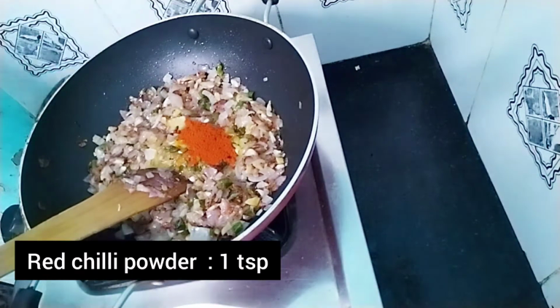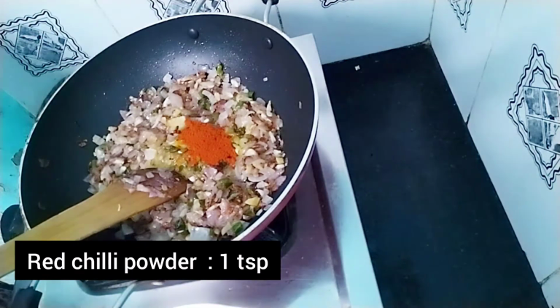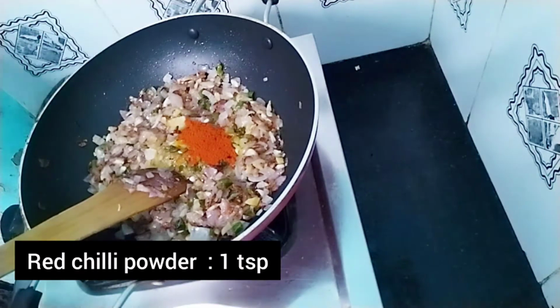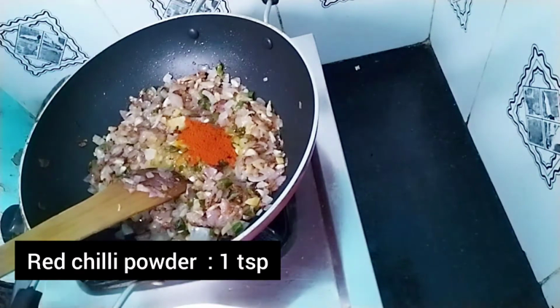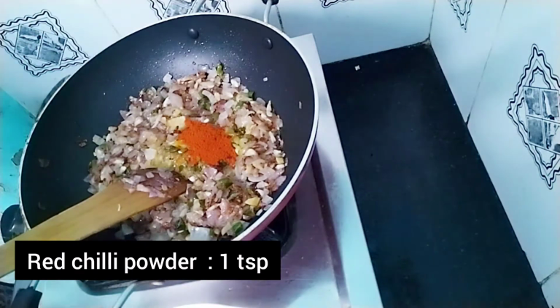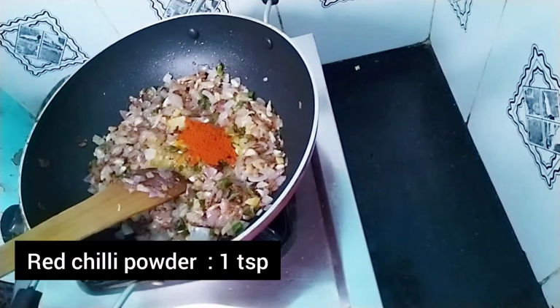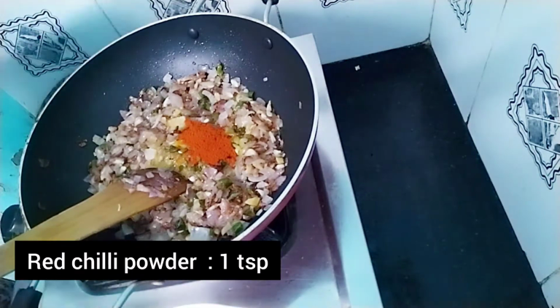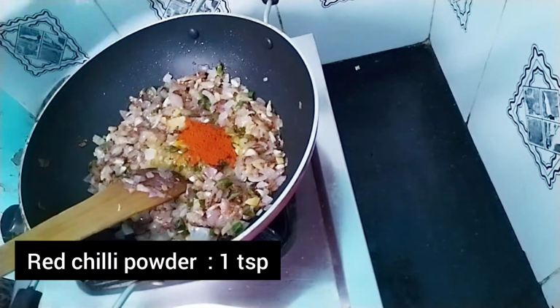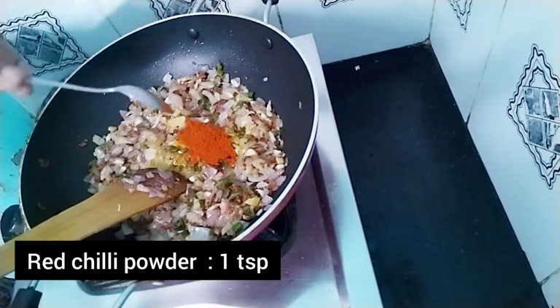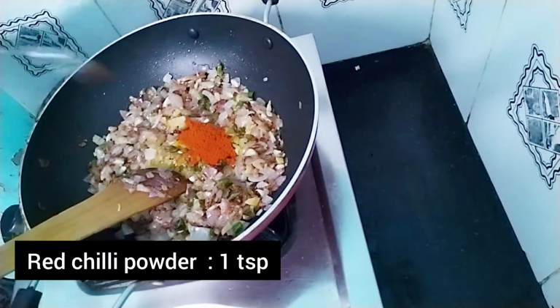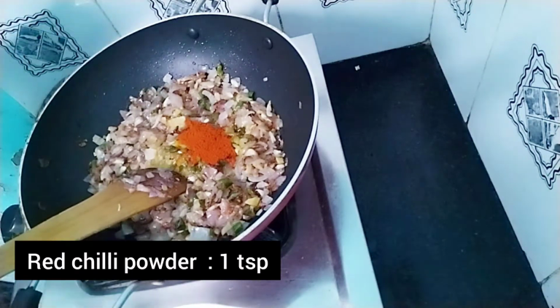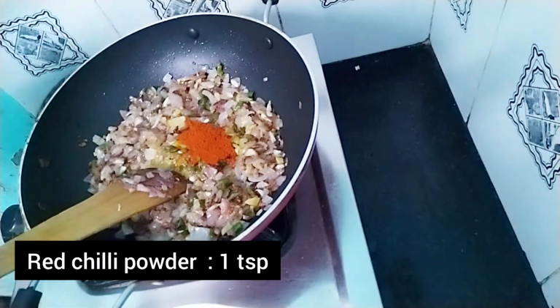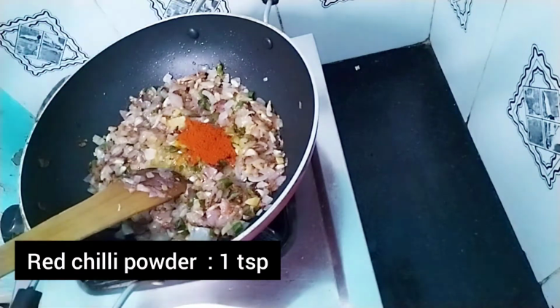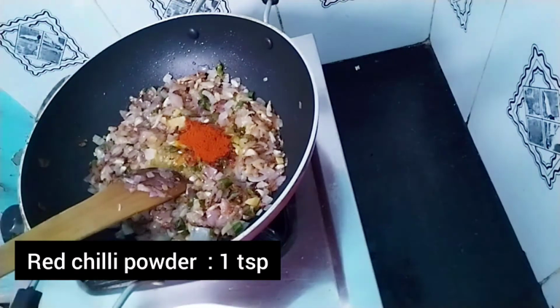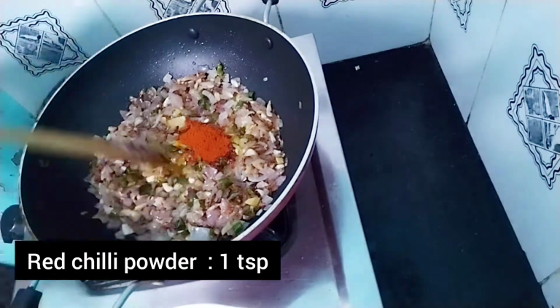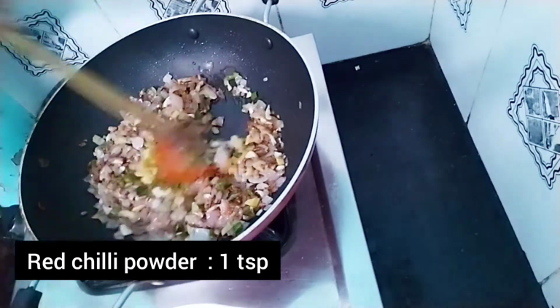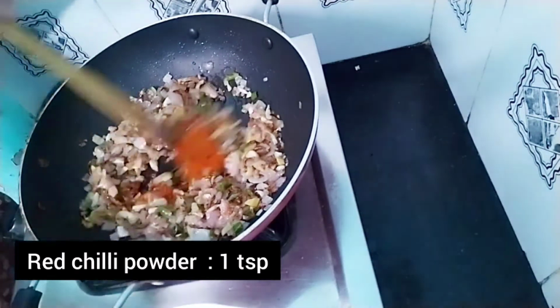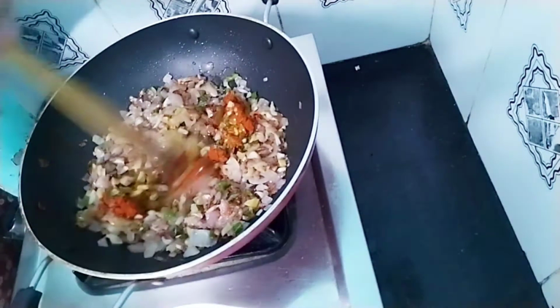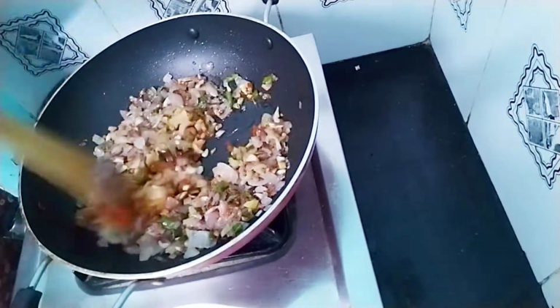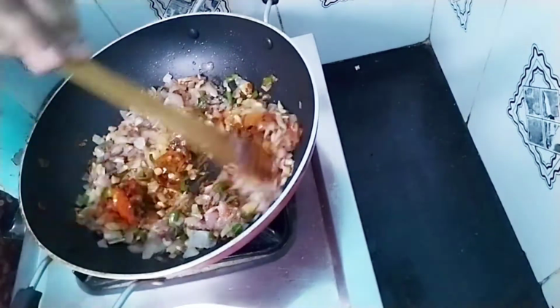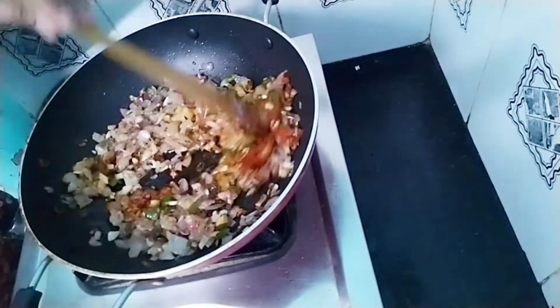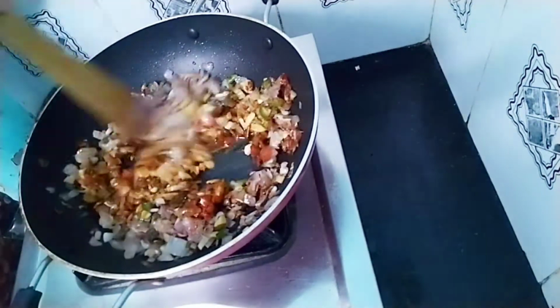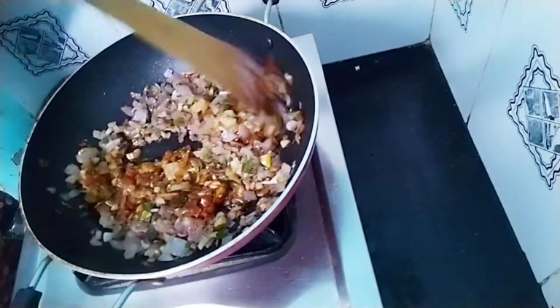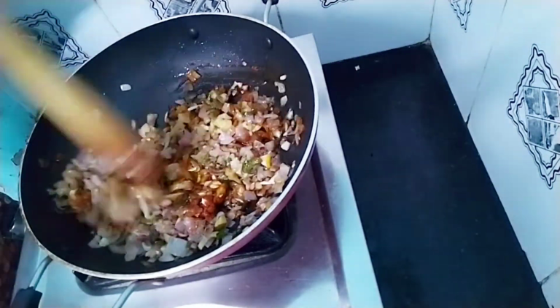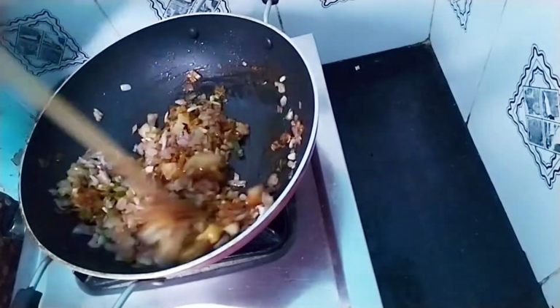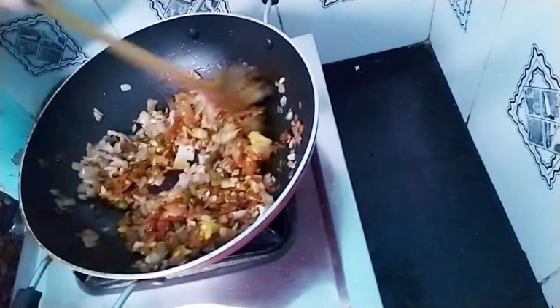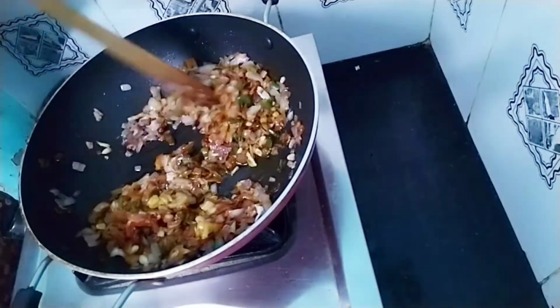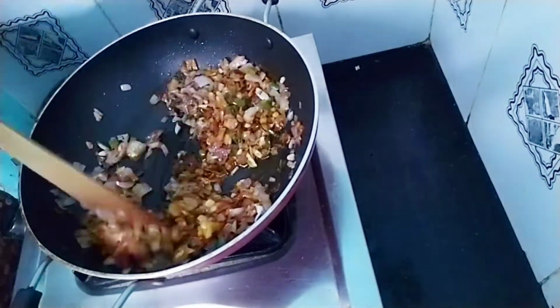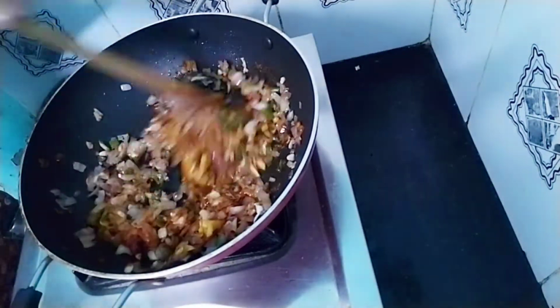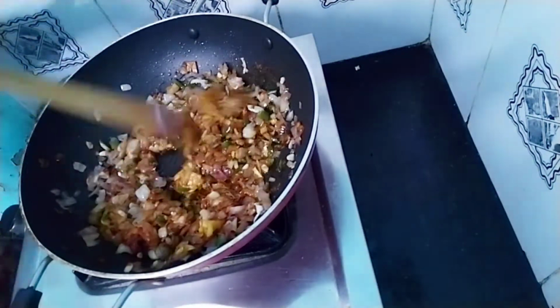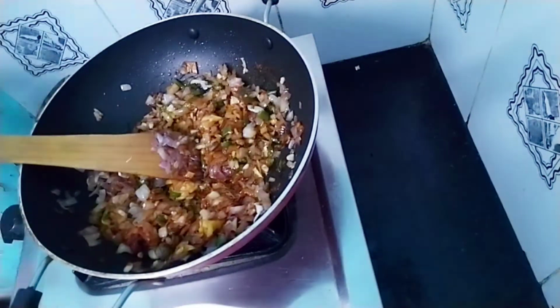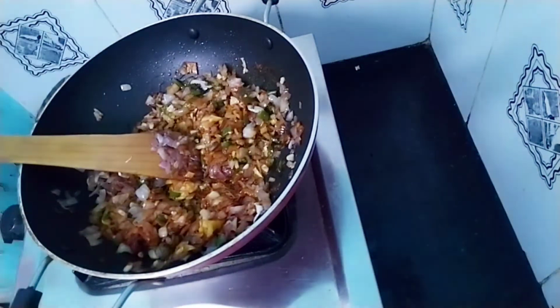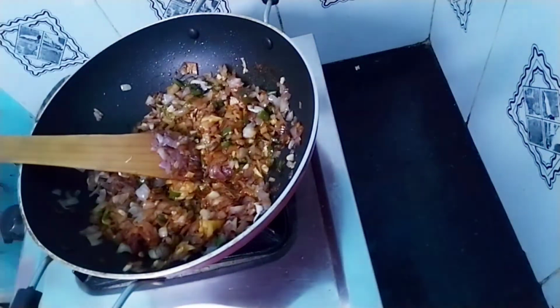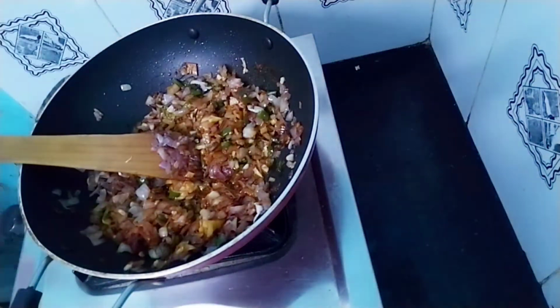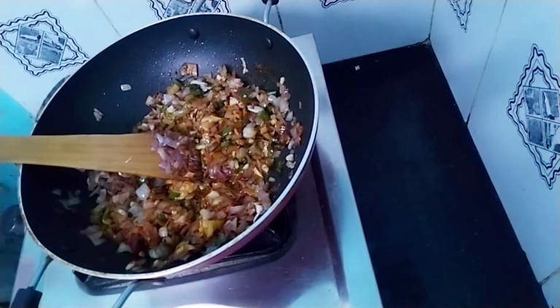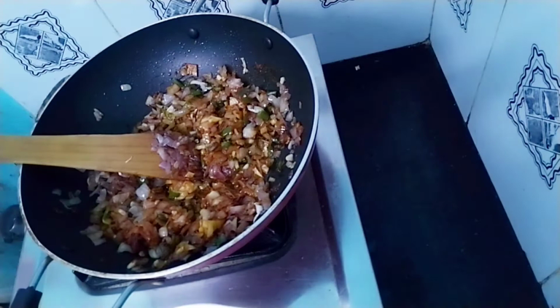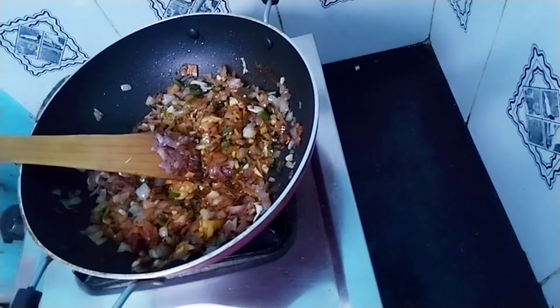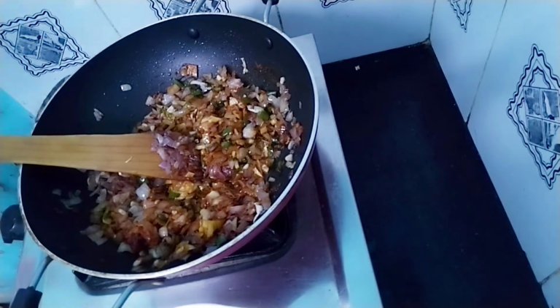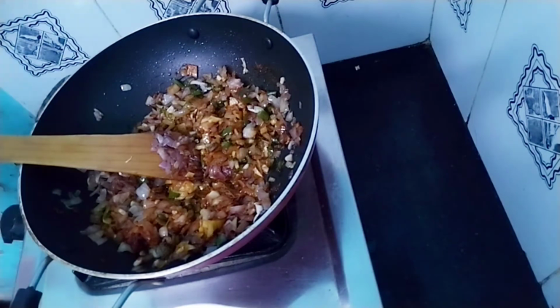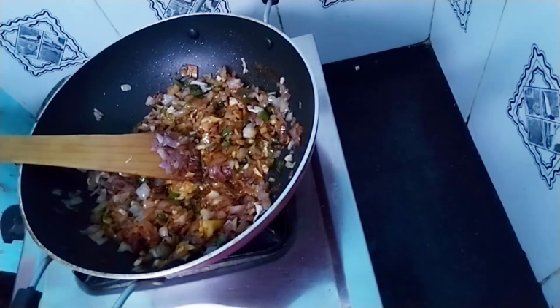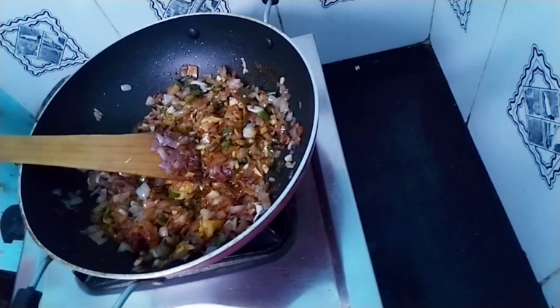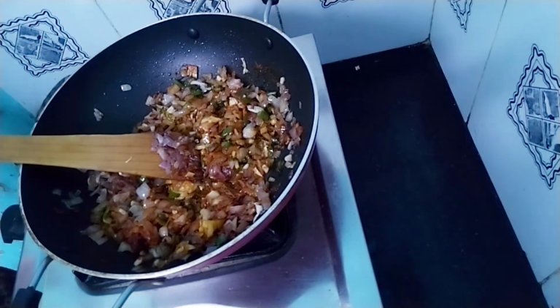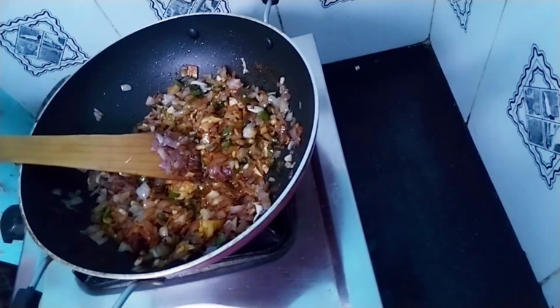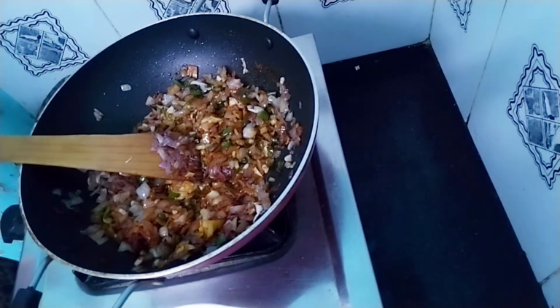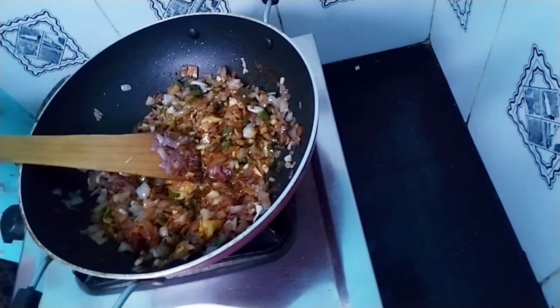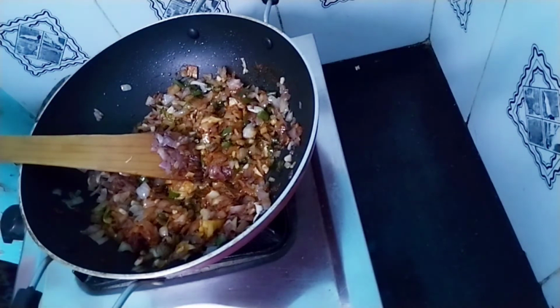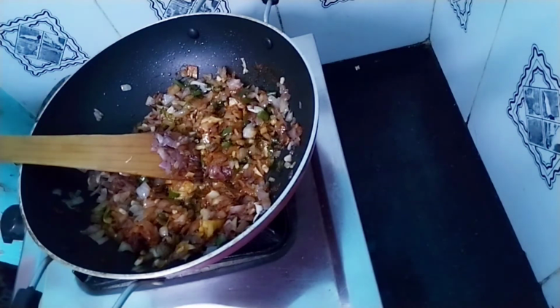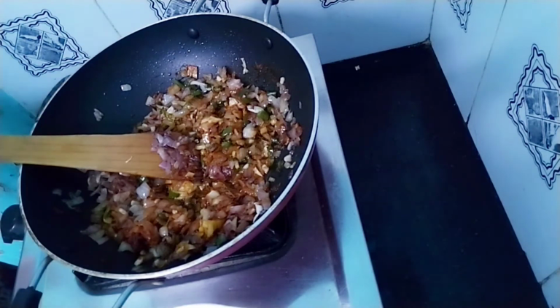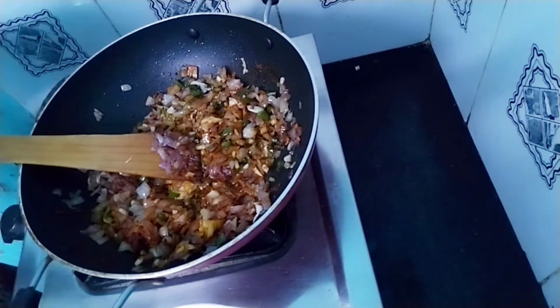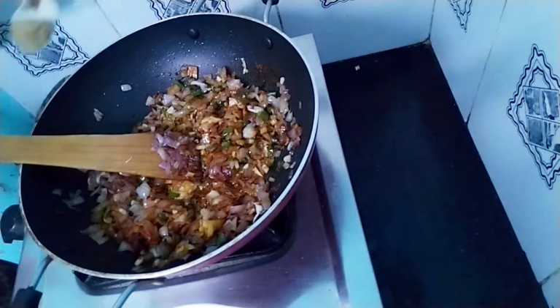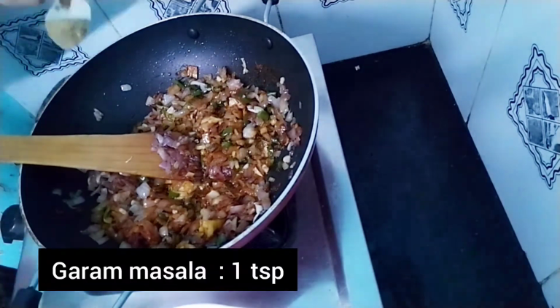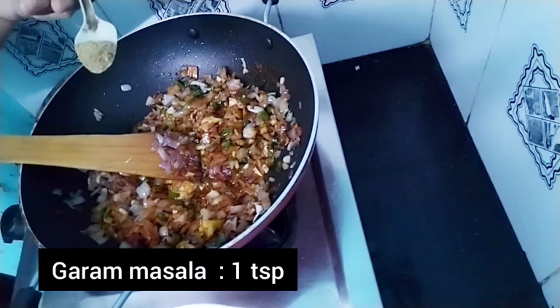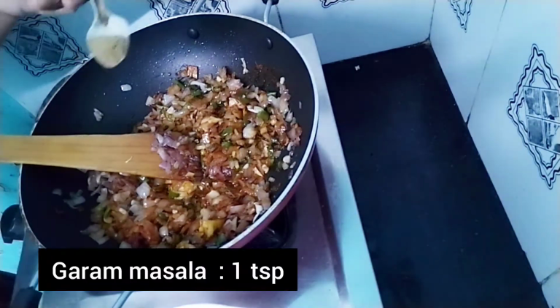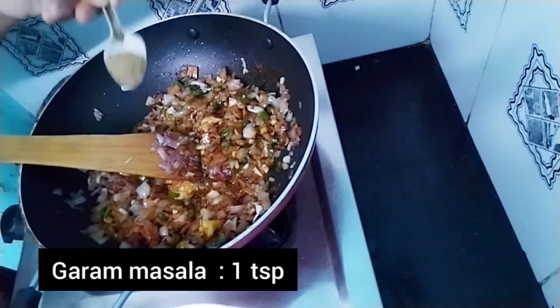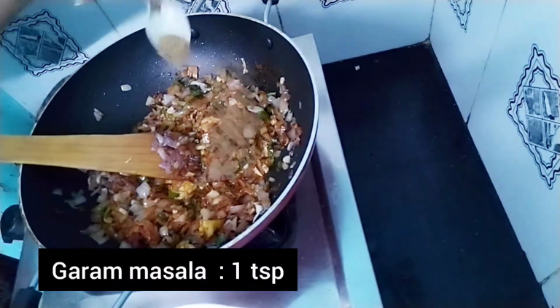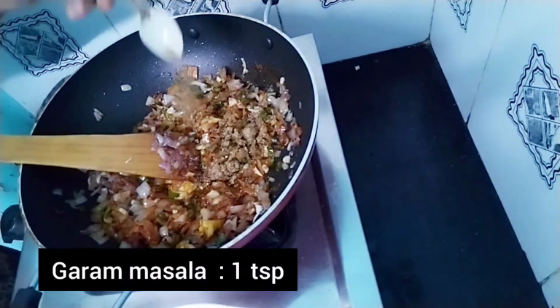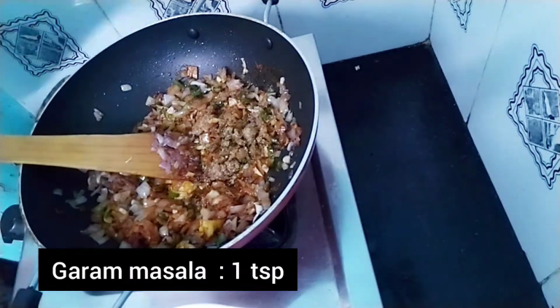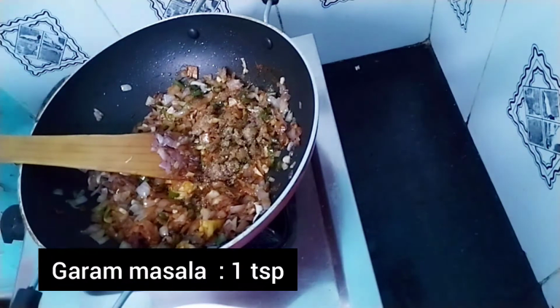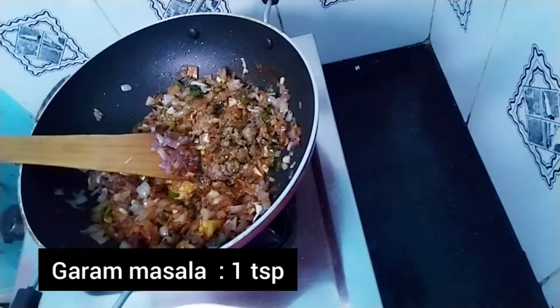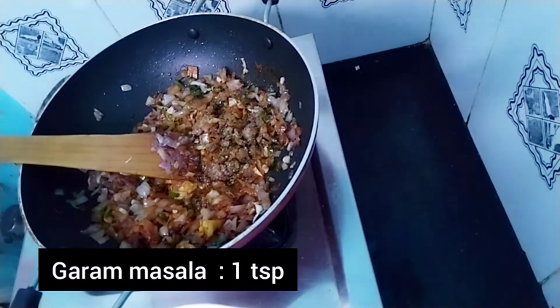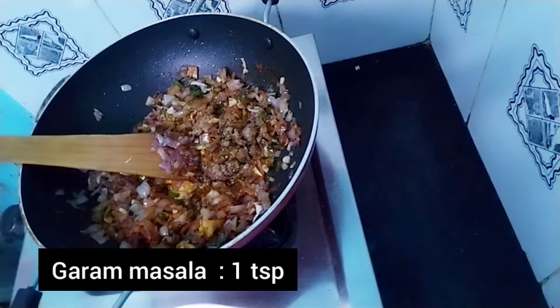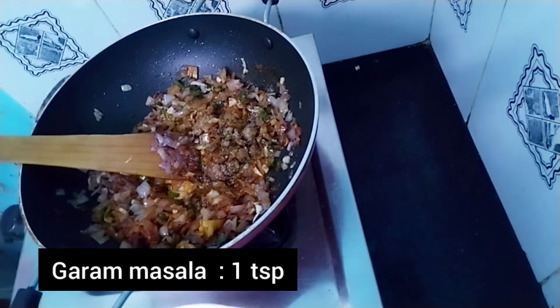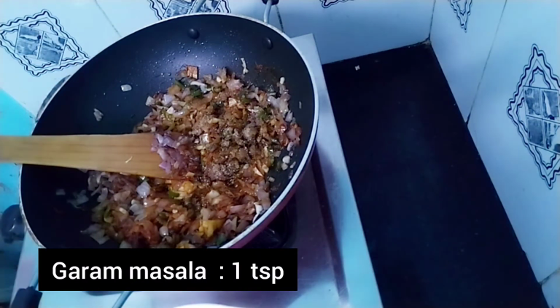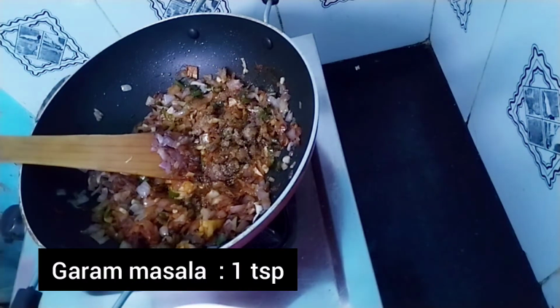I will mix and add 1 tablespoon — 1 spoon of garlic.